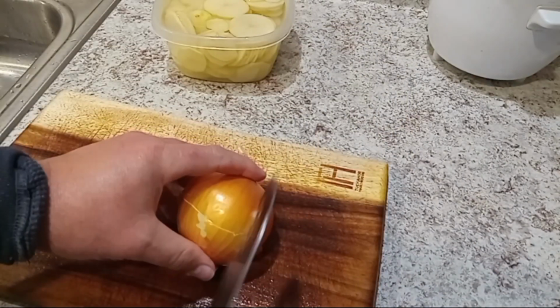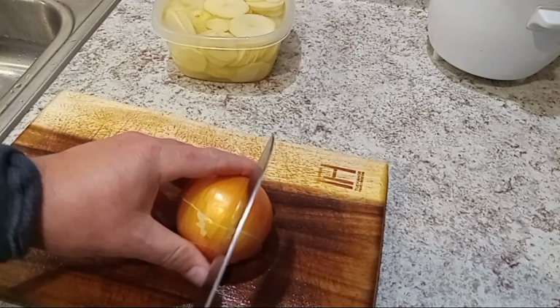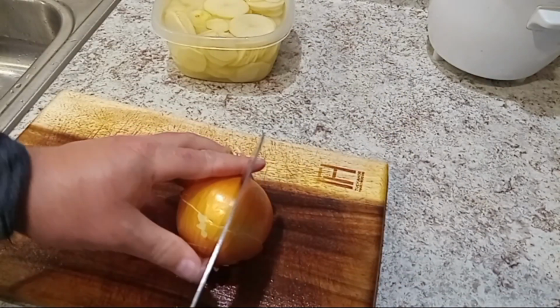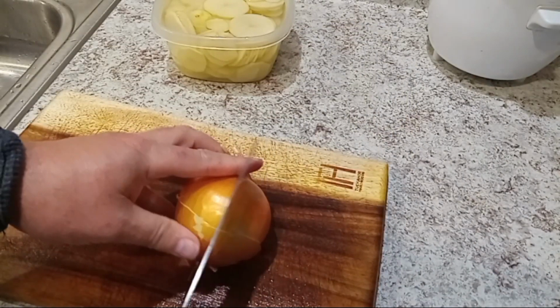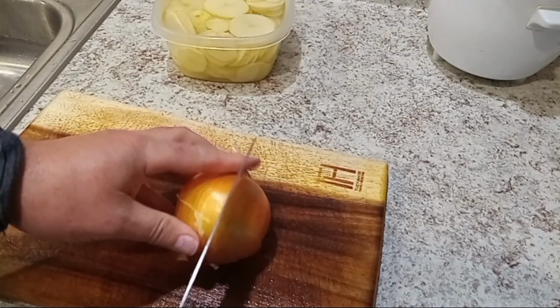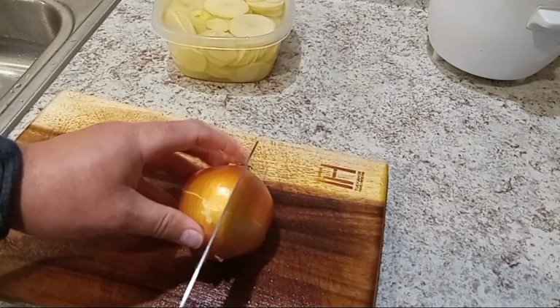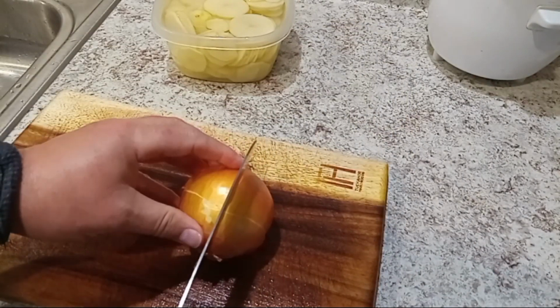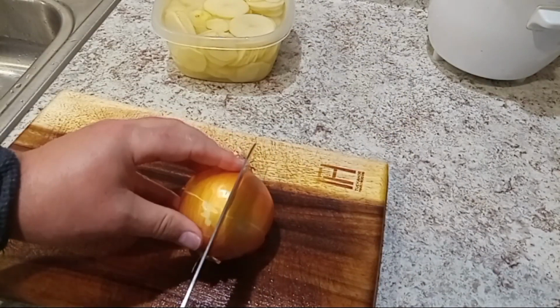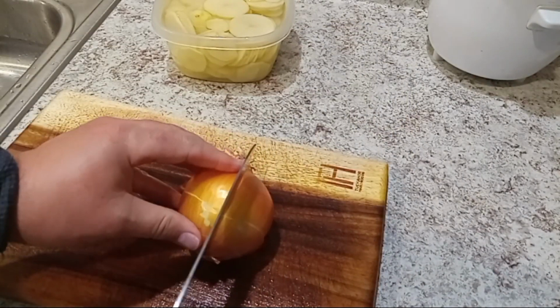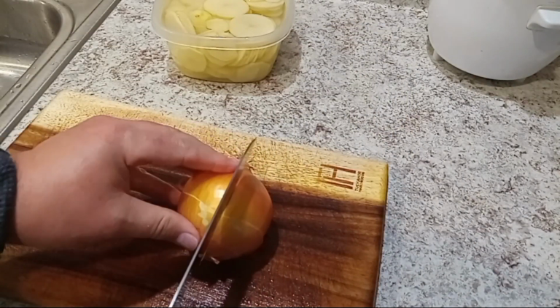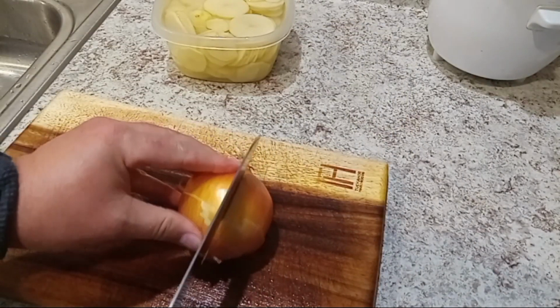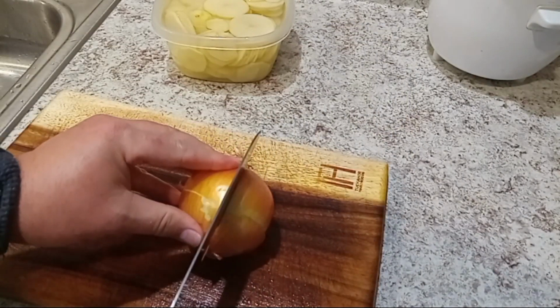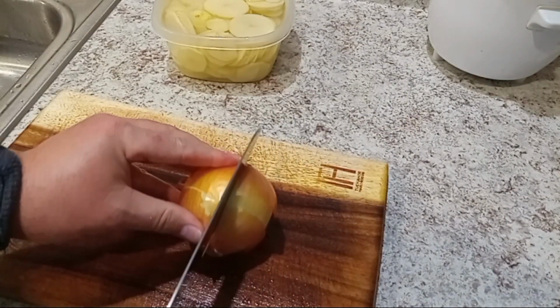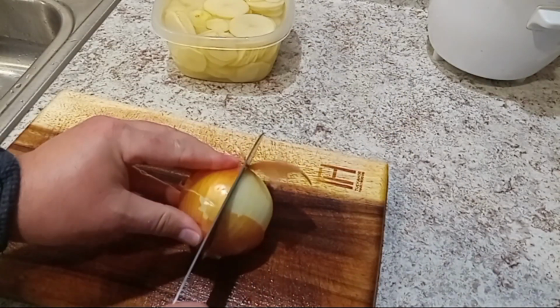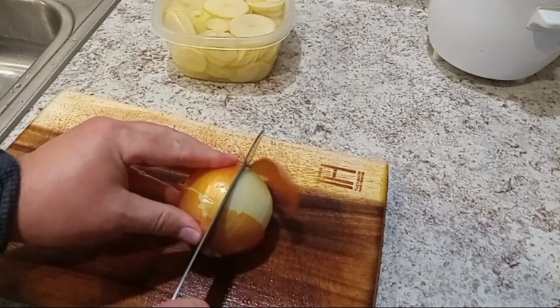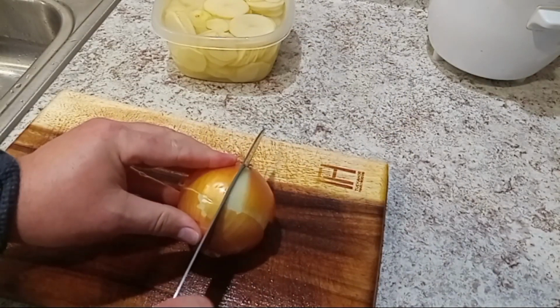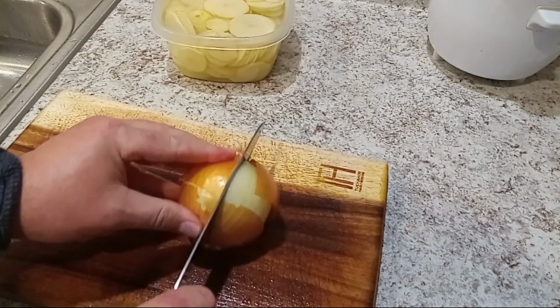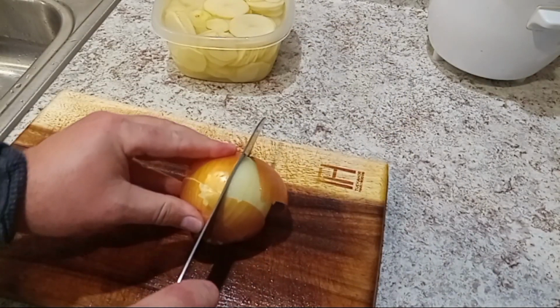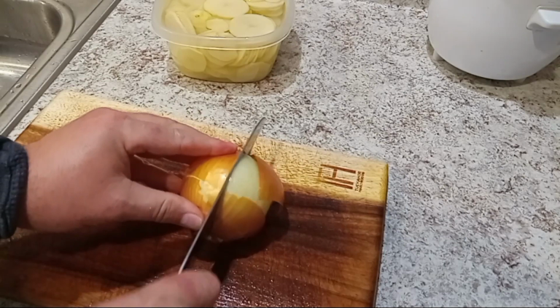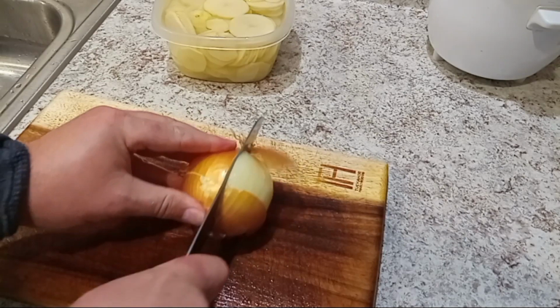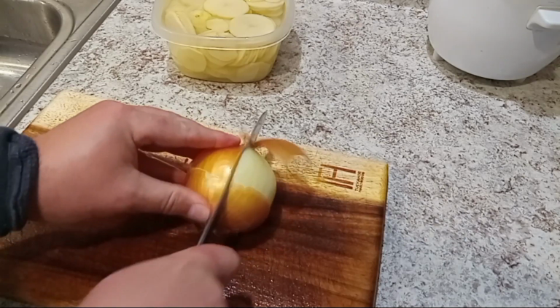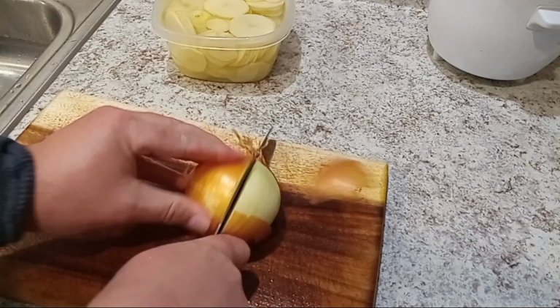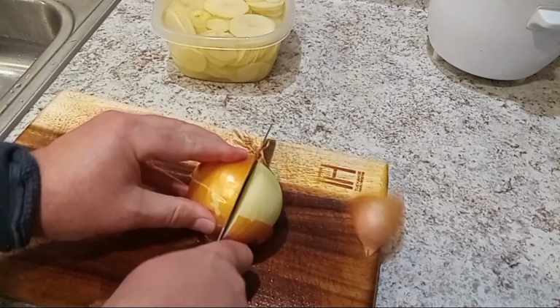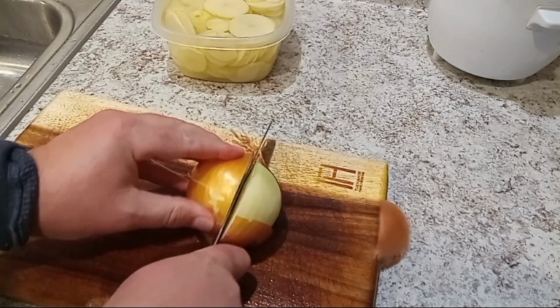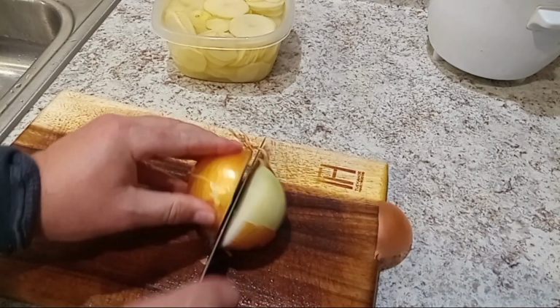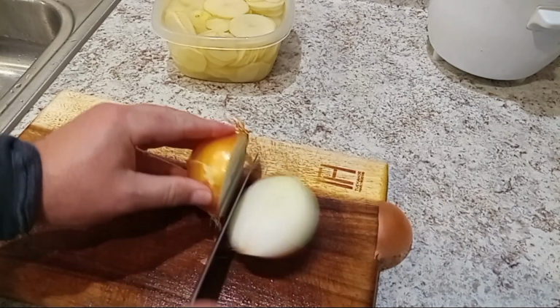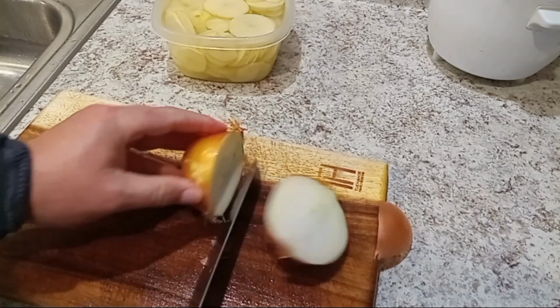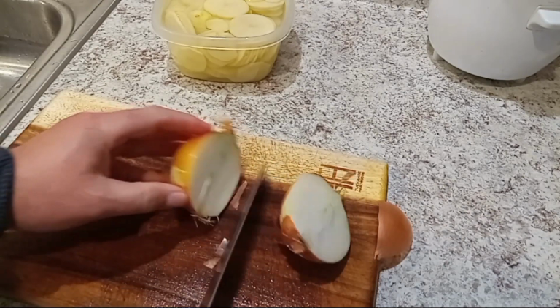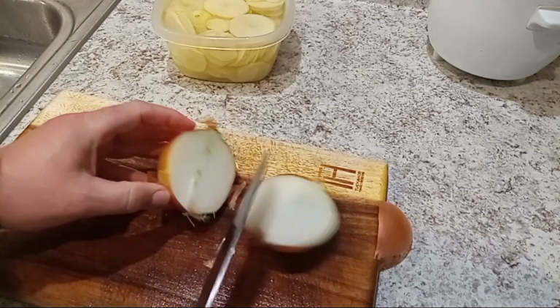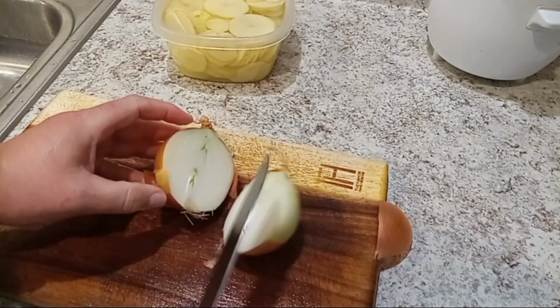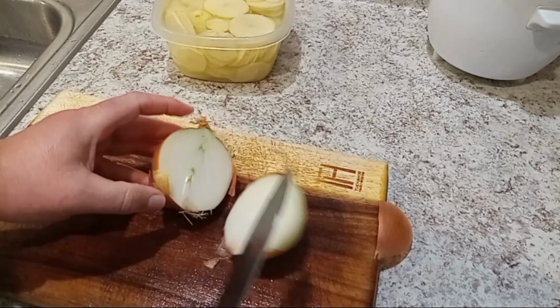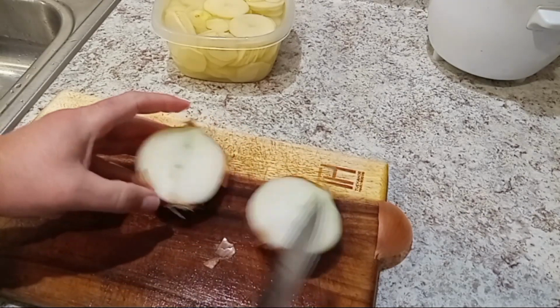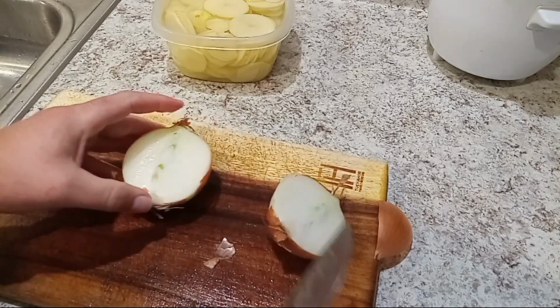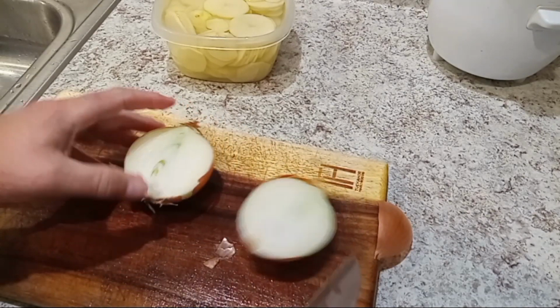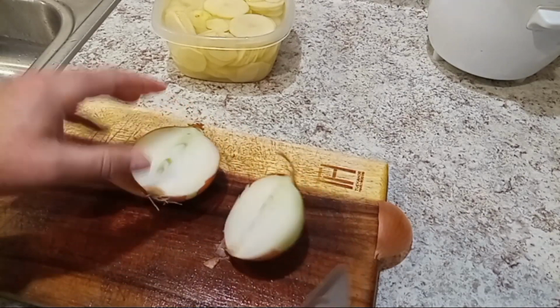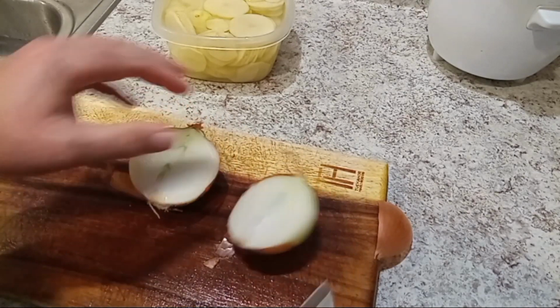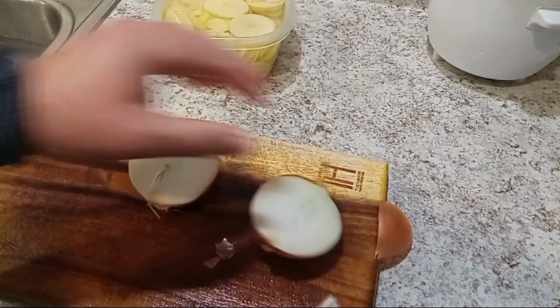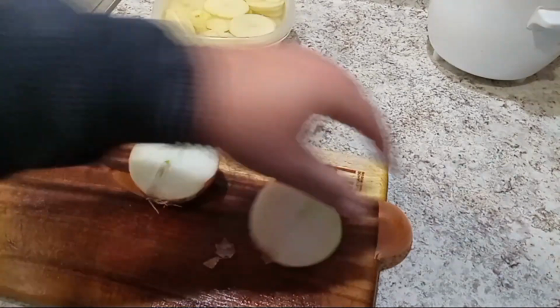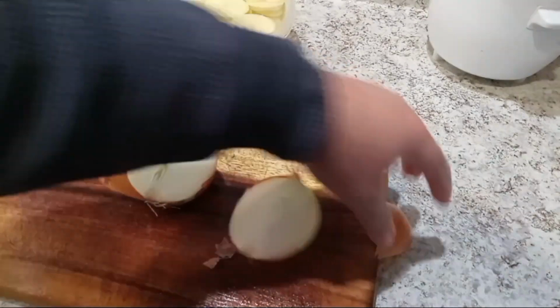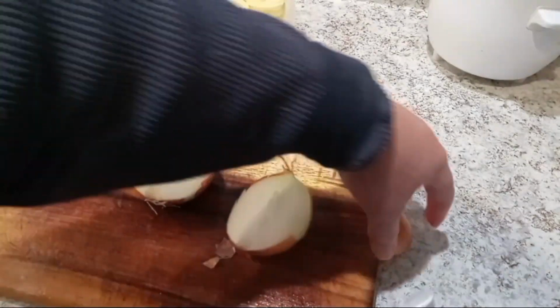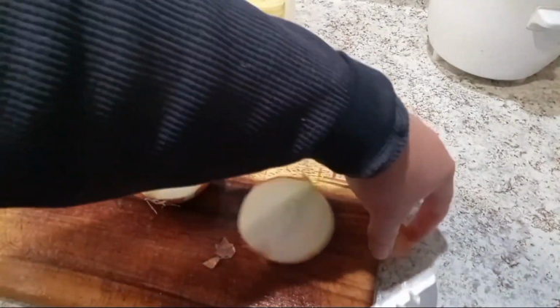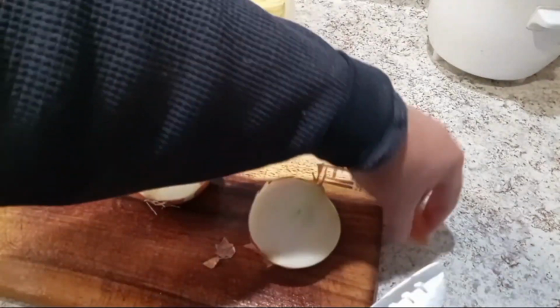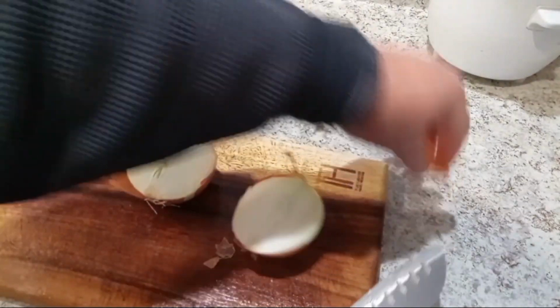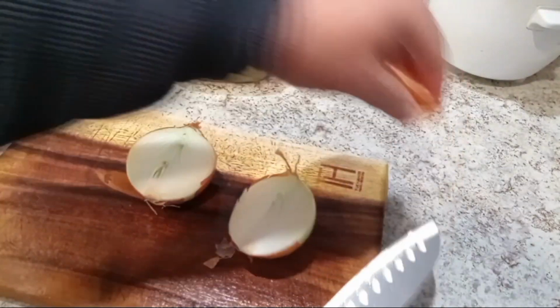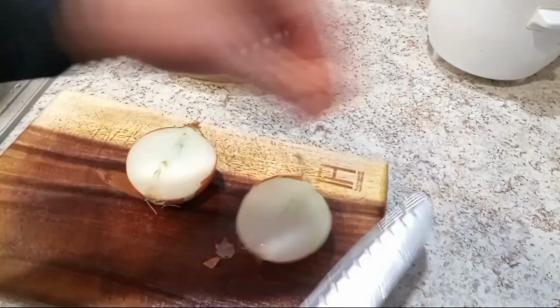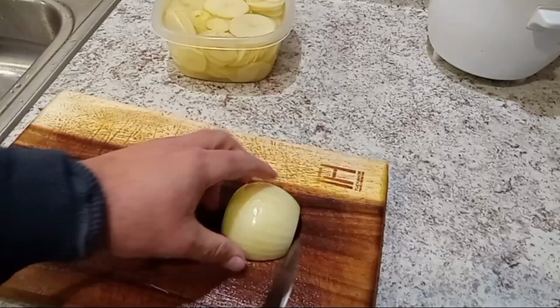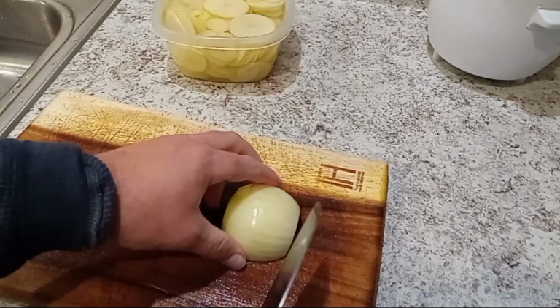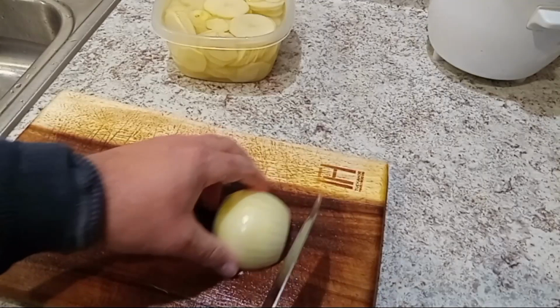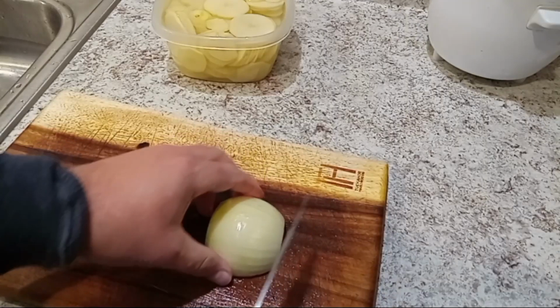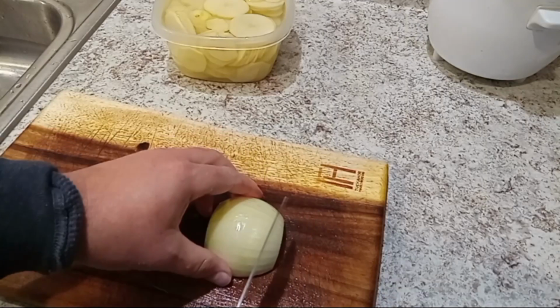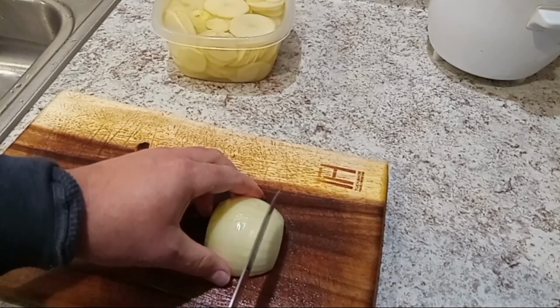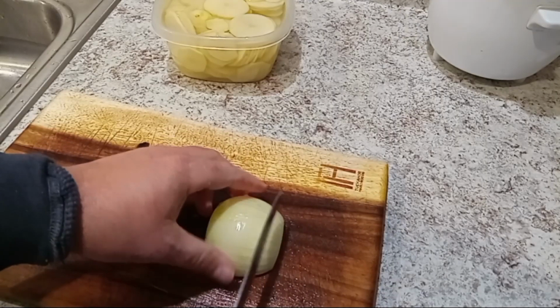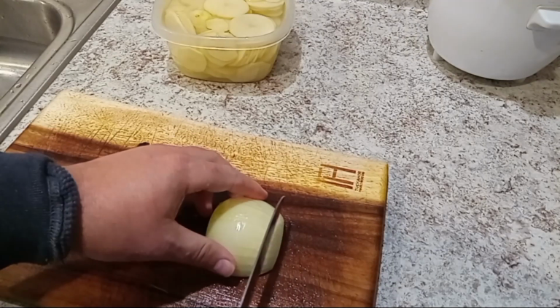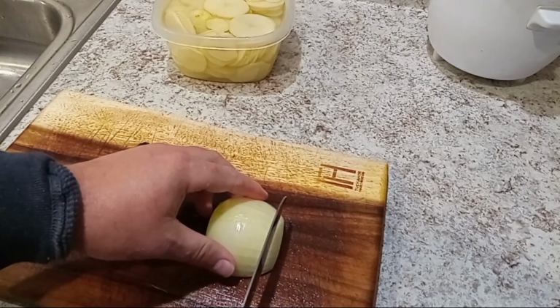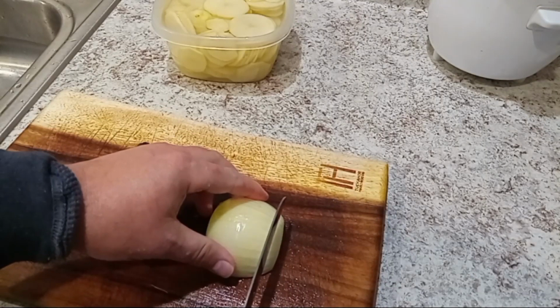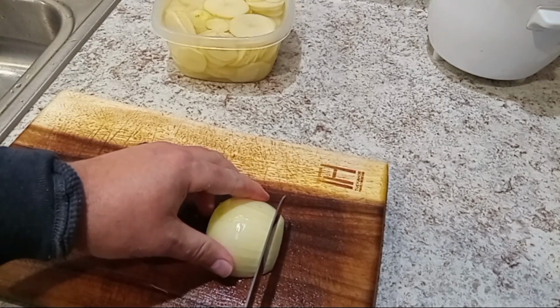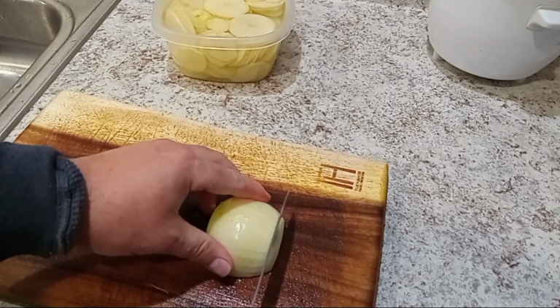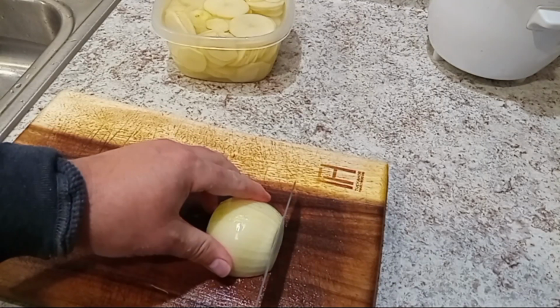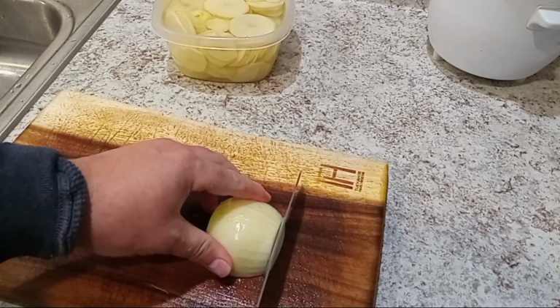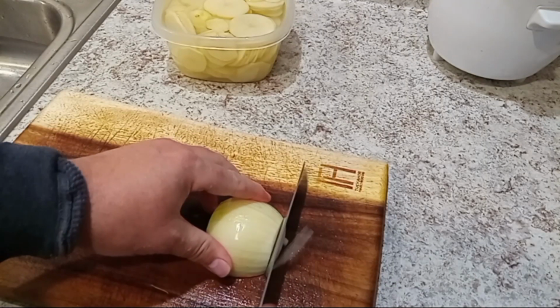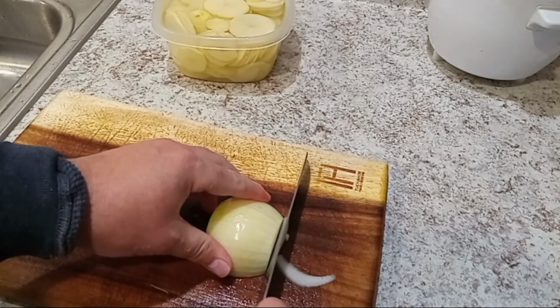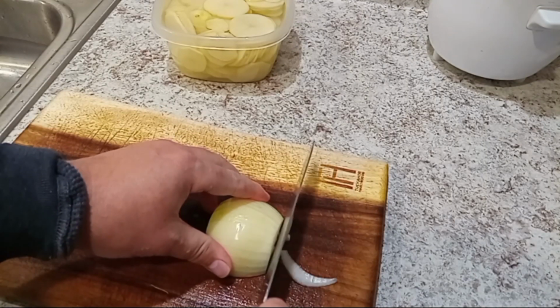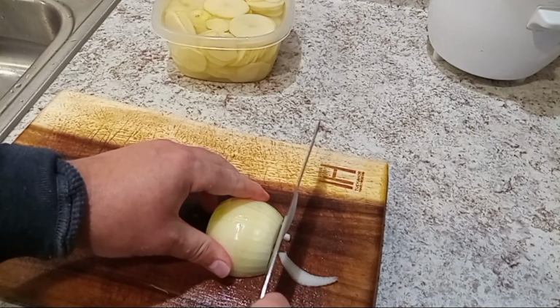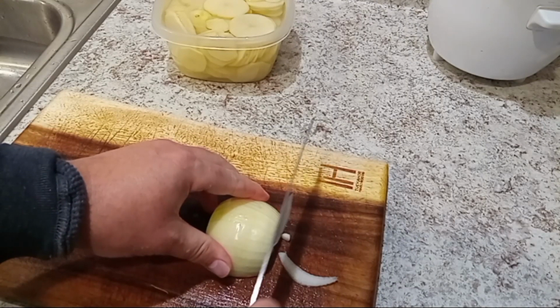Now we're gonna chop our onion in half because I'm only gonna use half of this onion. Okay, now we're gonna slice our onions.